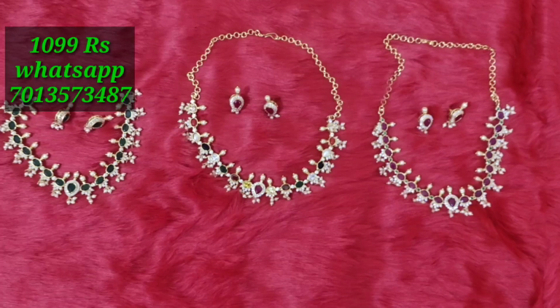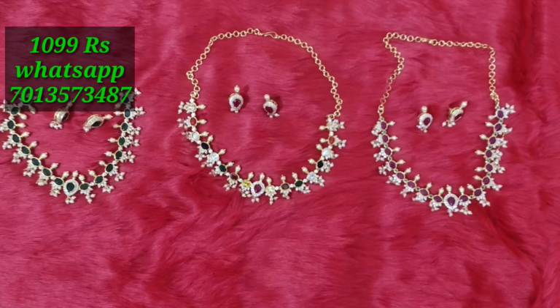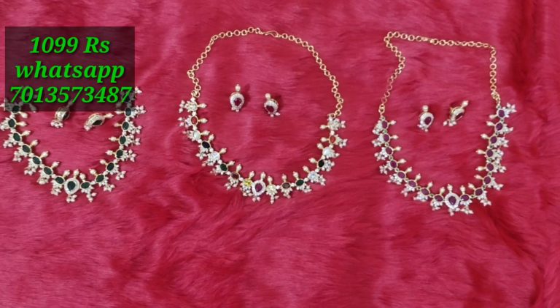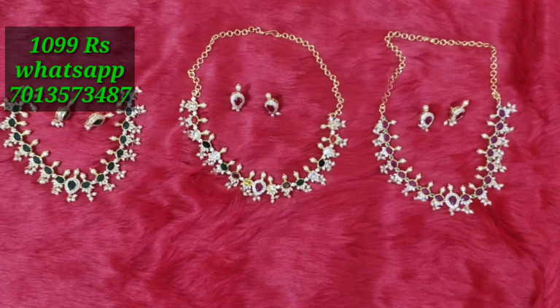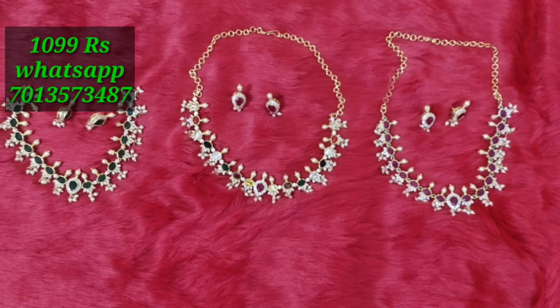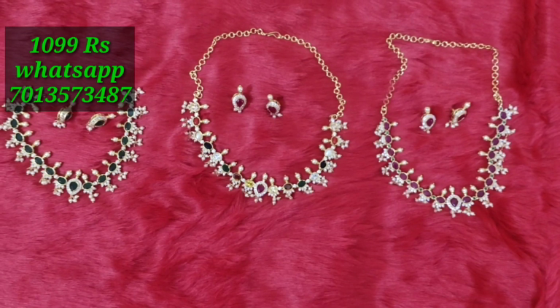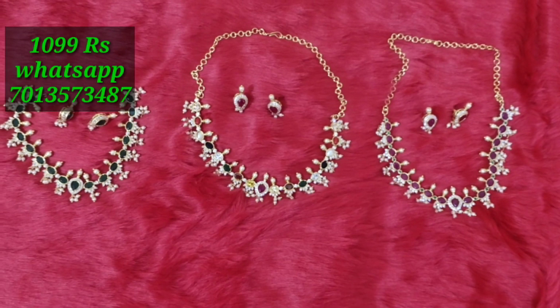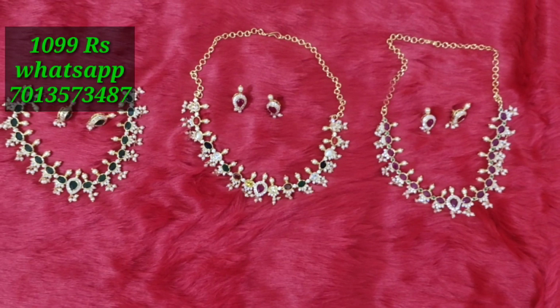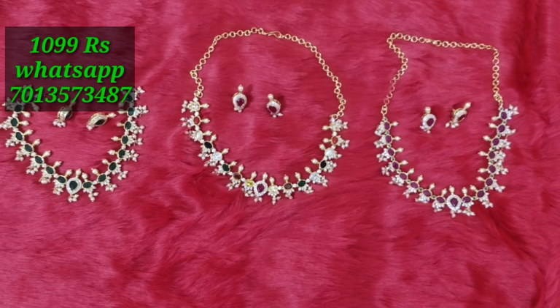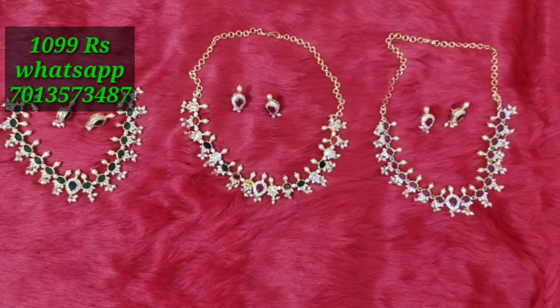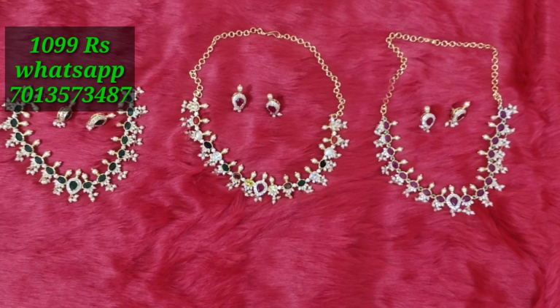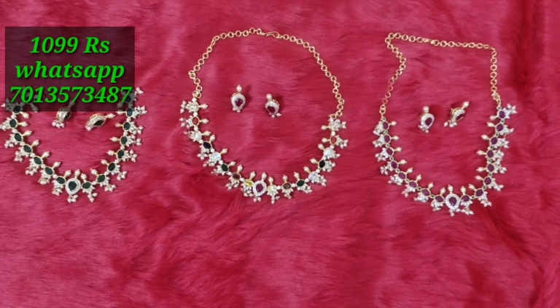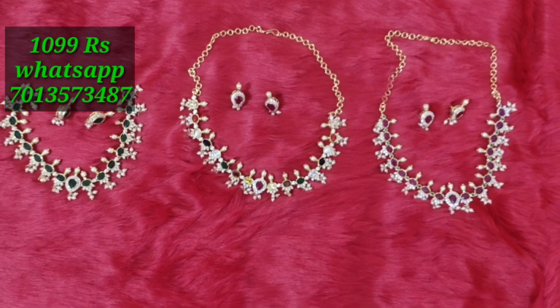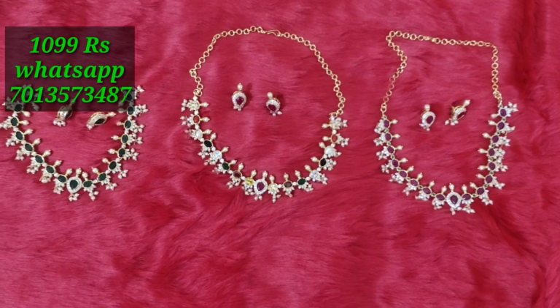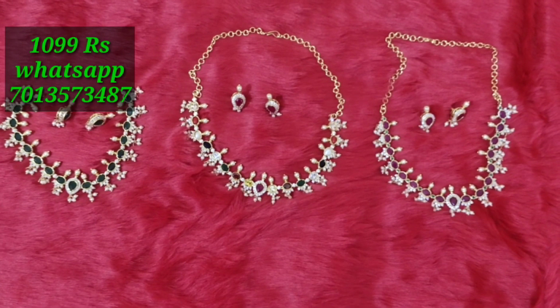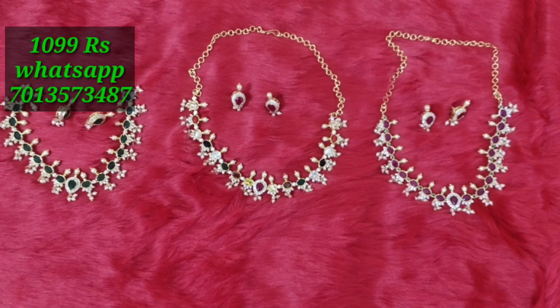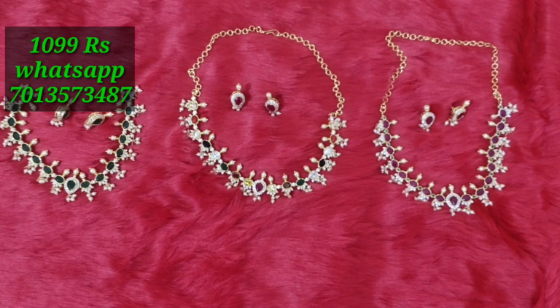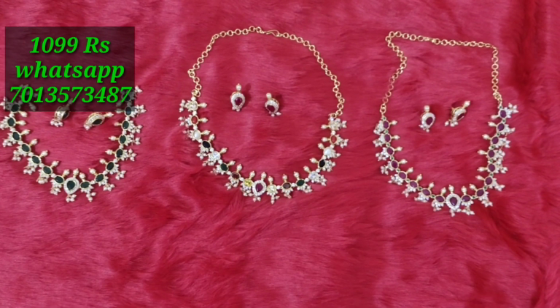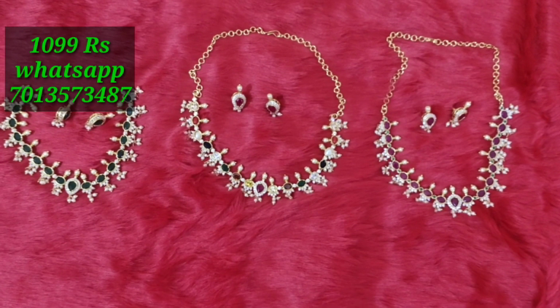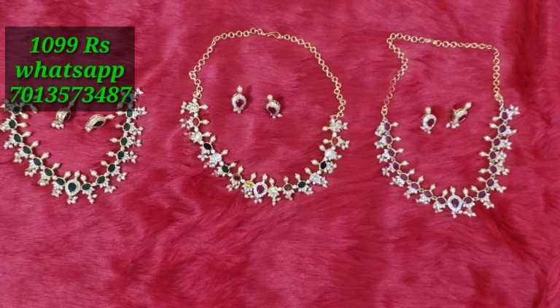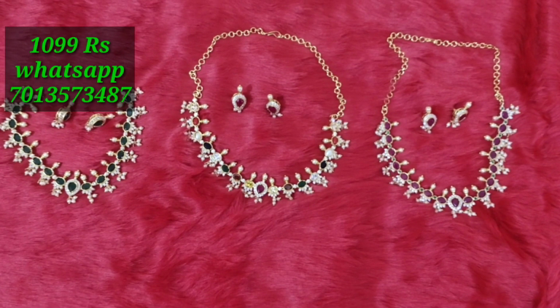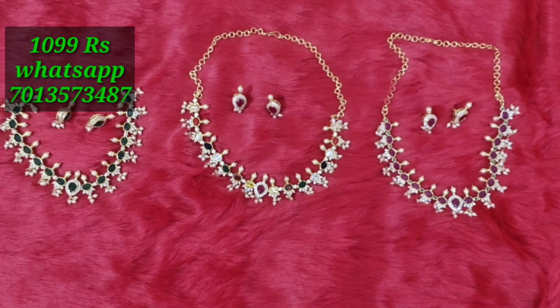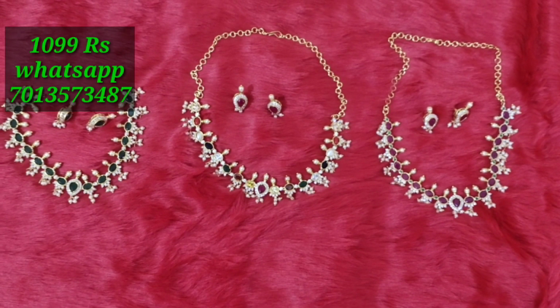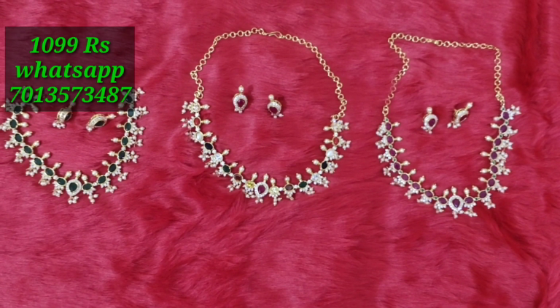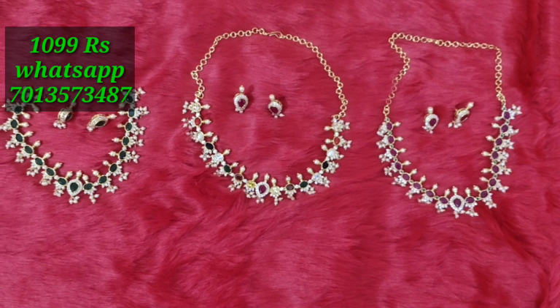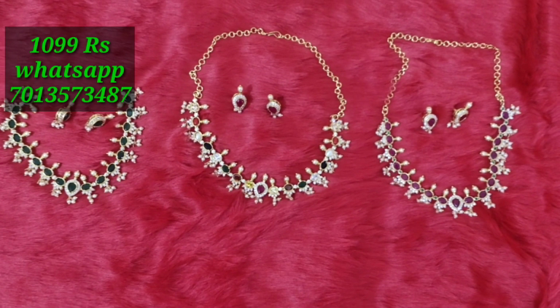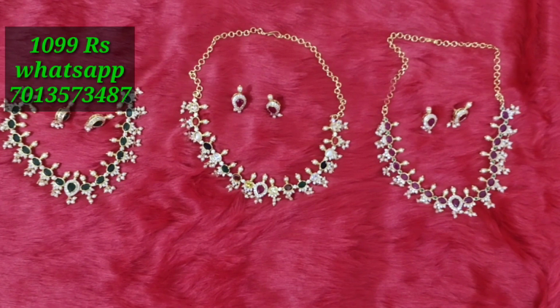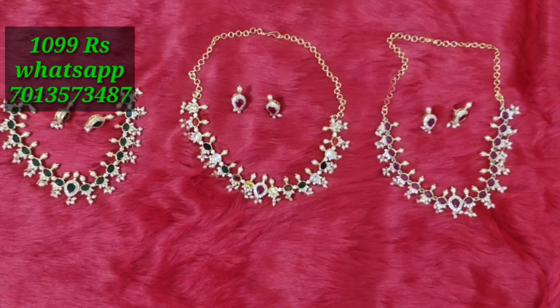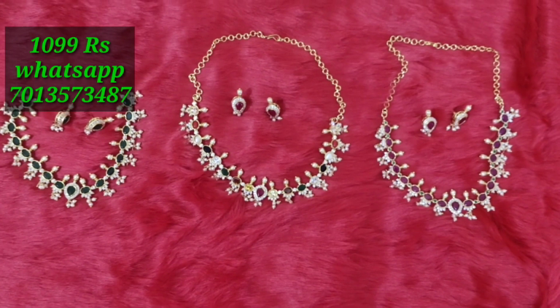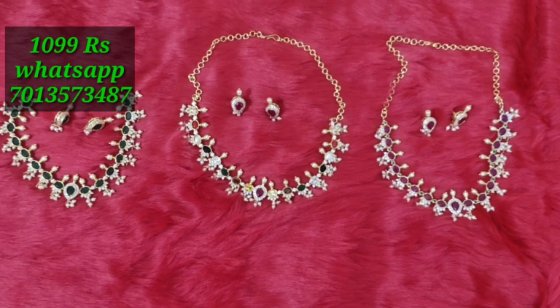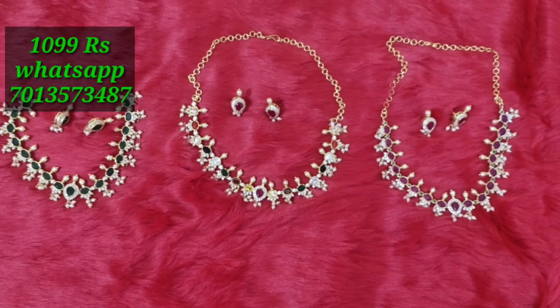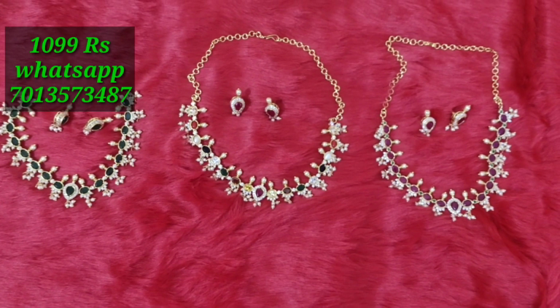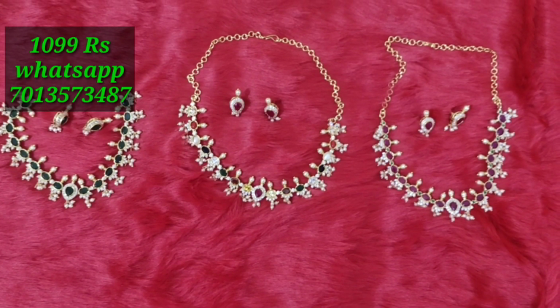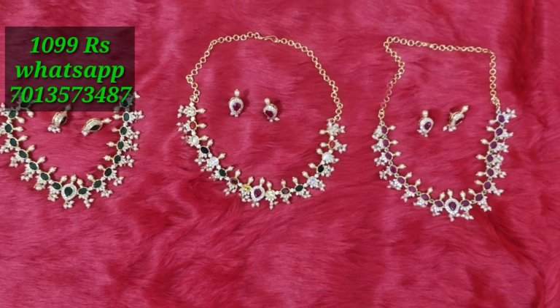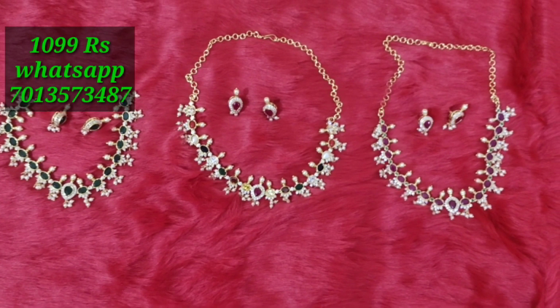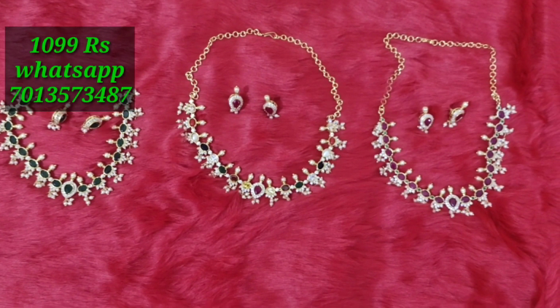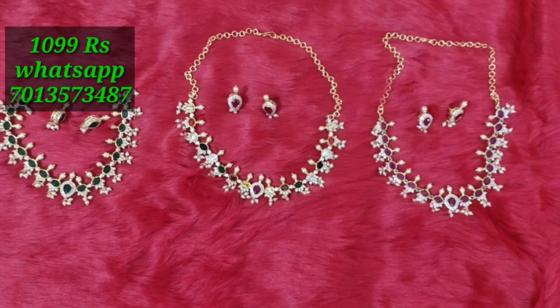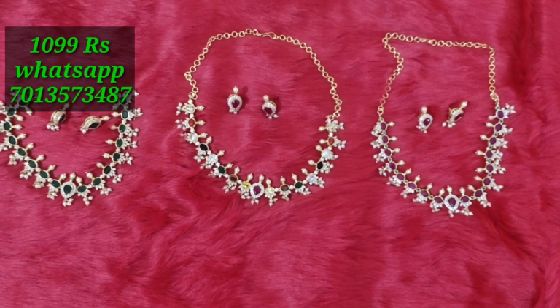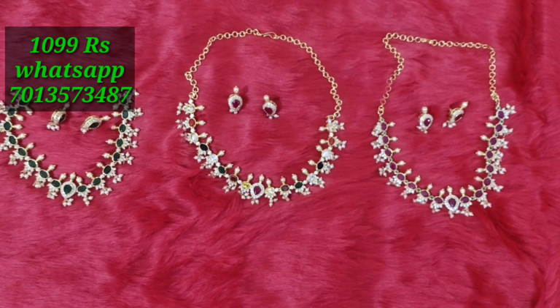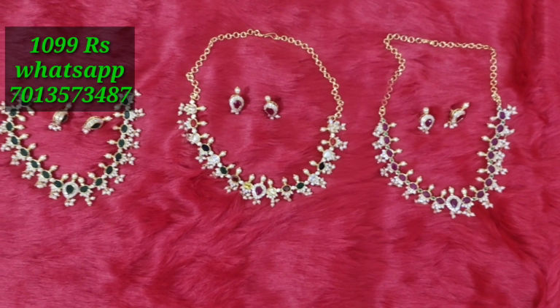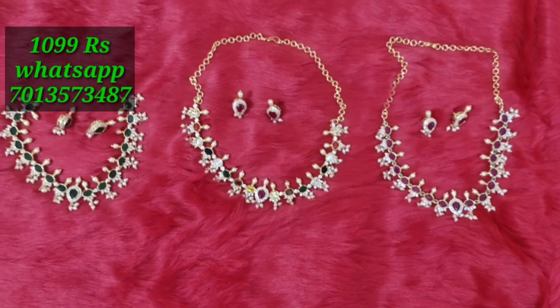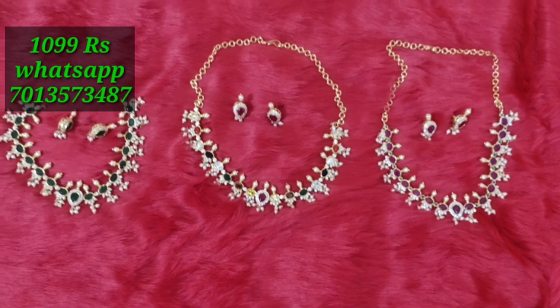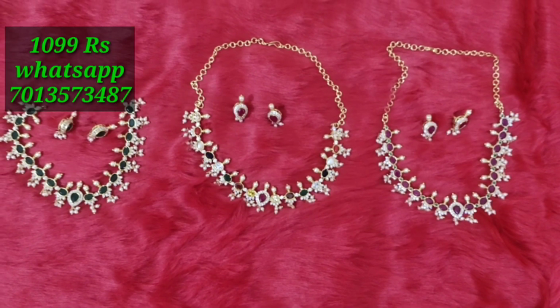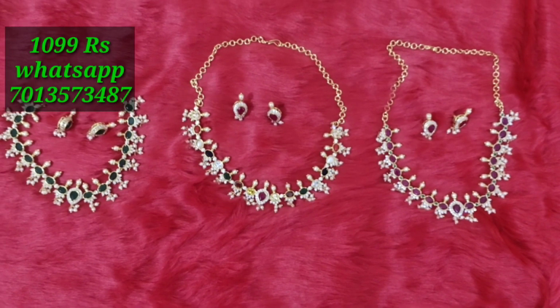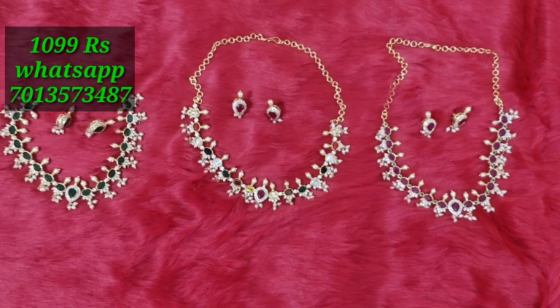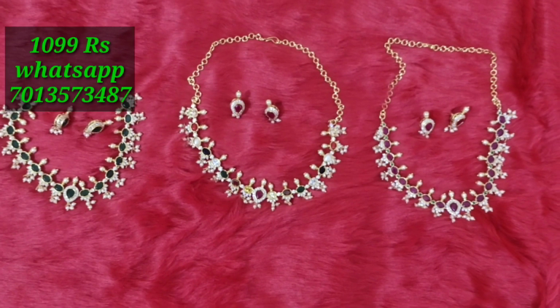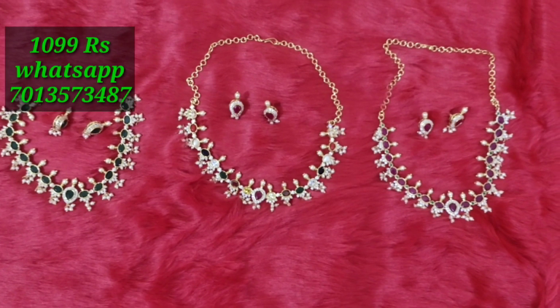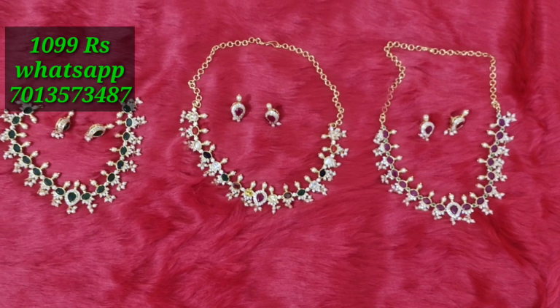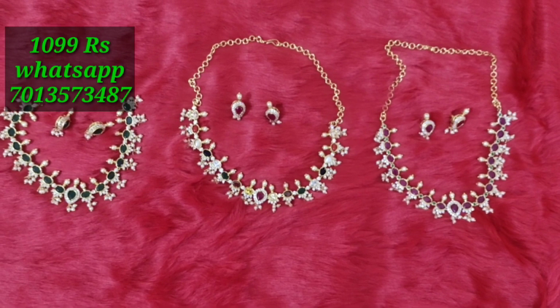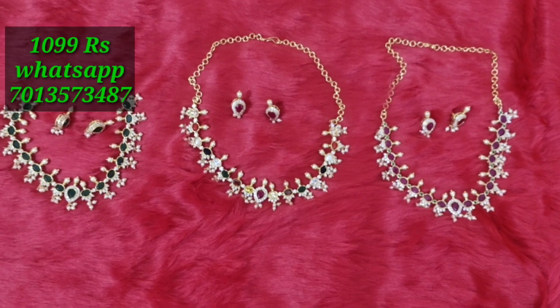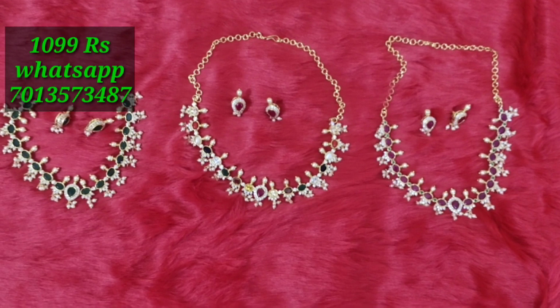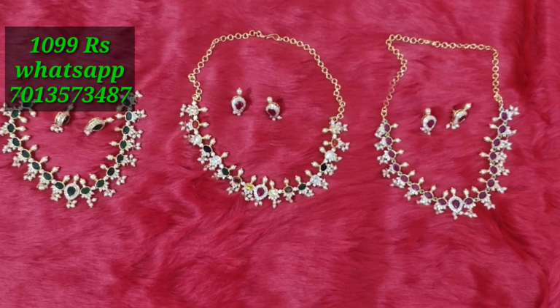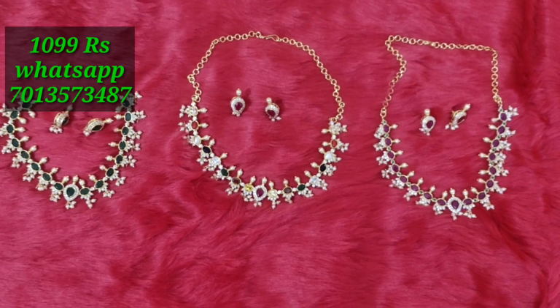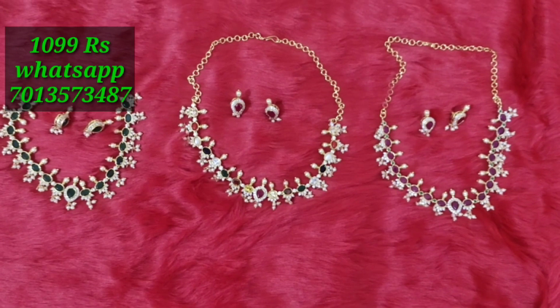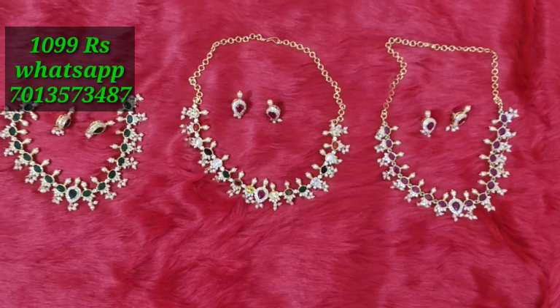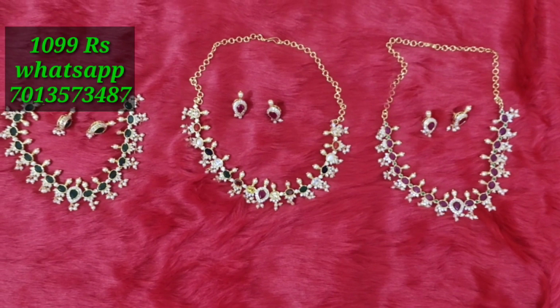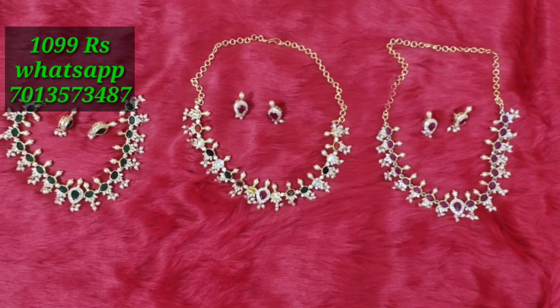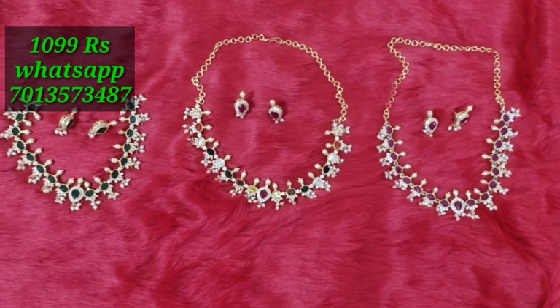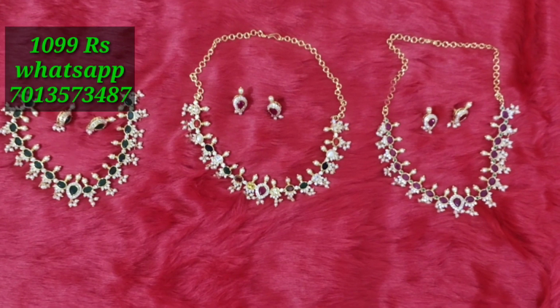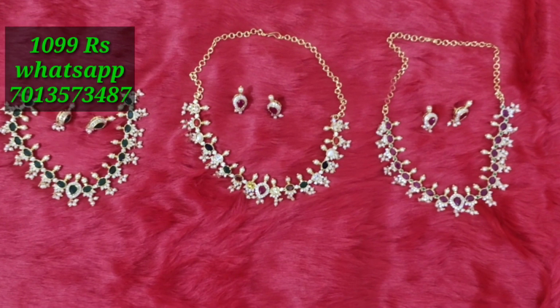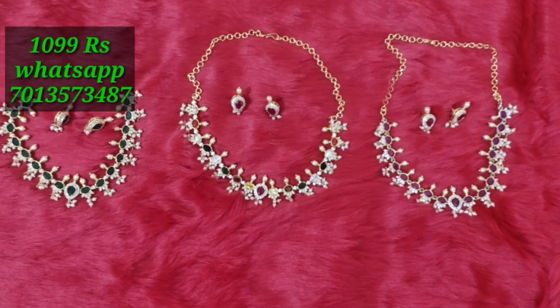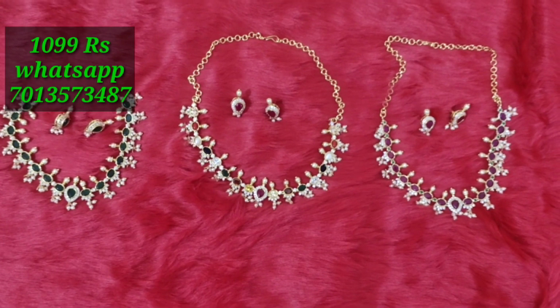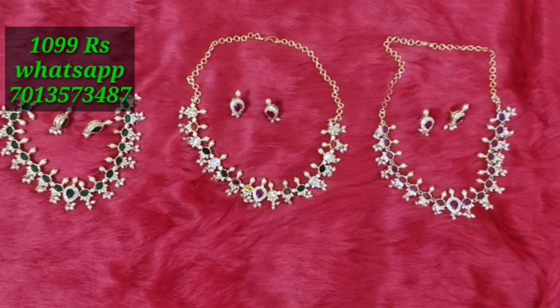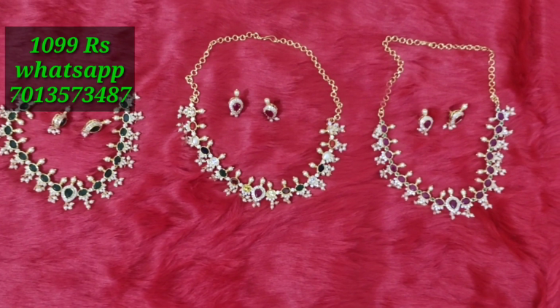Hi friends! Welcome back to Priyanka Colorsions! Today, we are going to get a new design for Guttapooze.